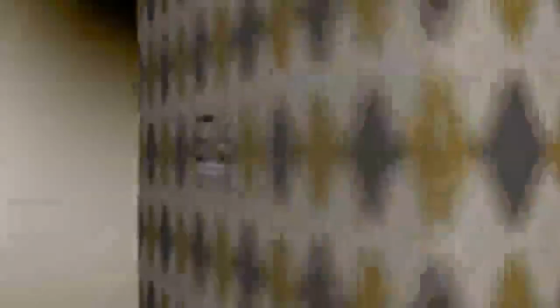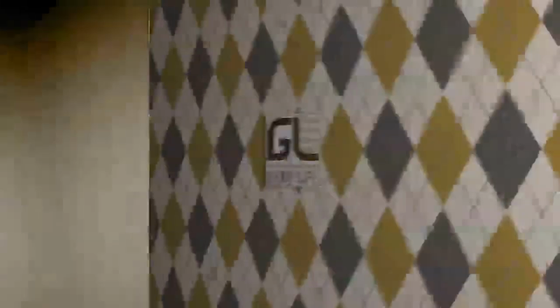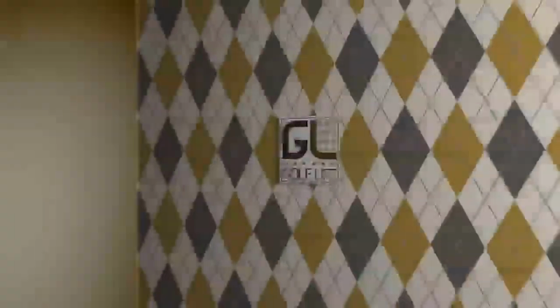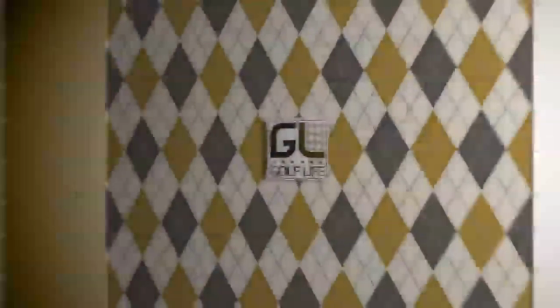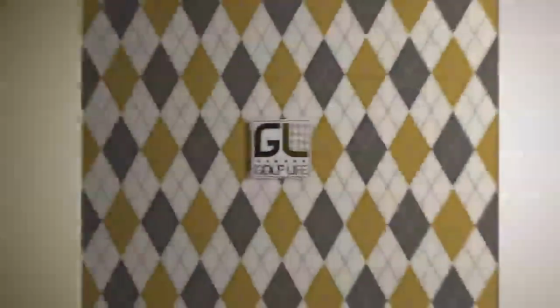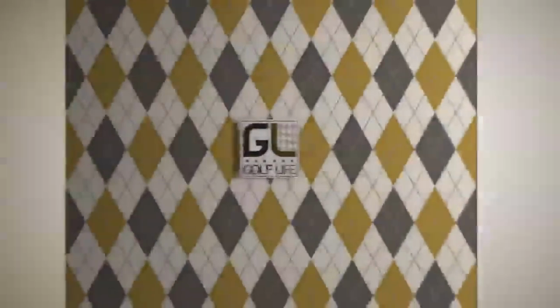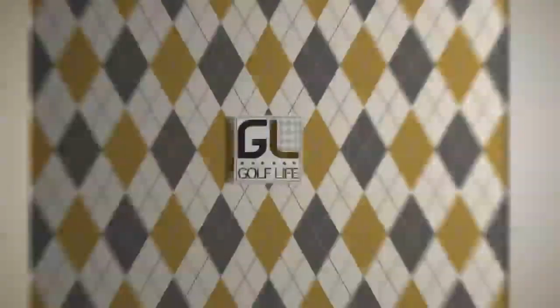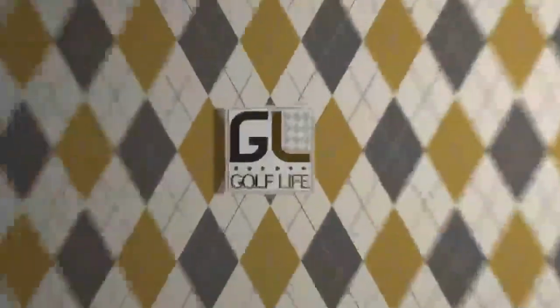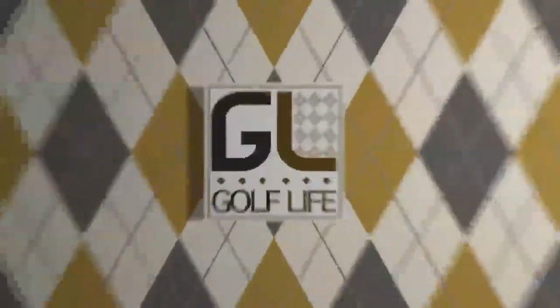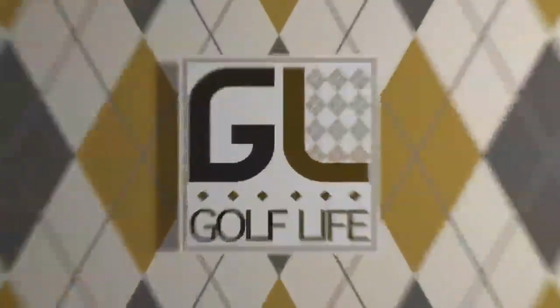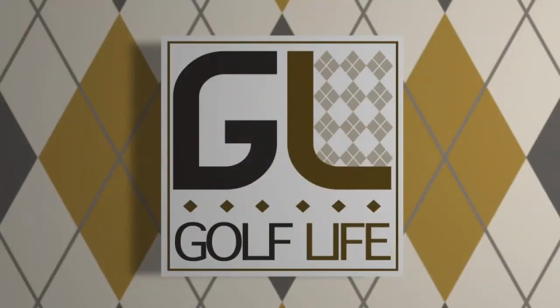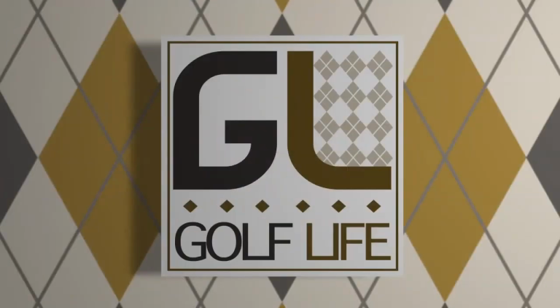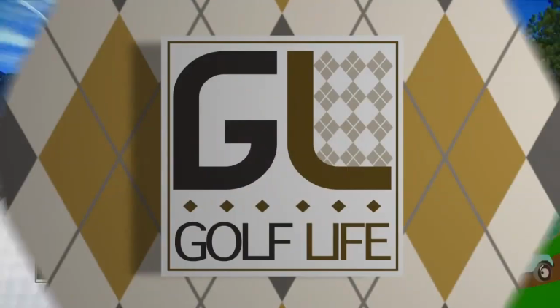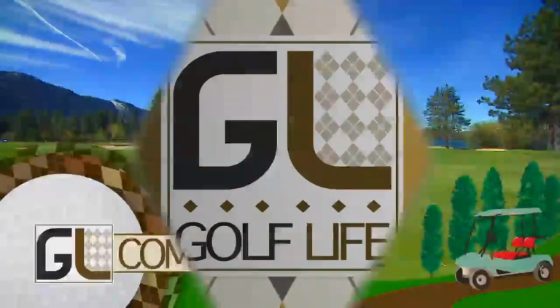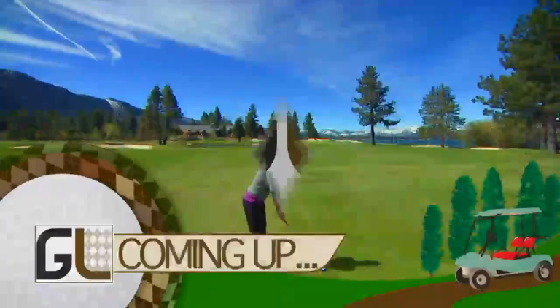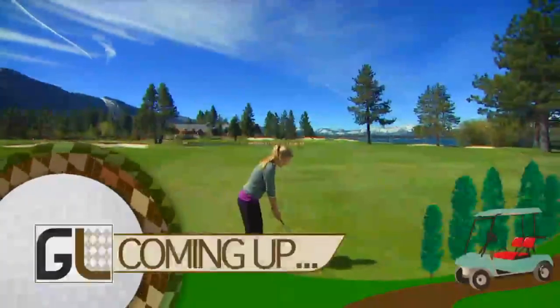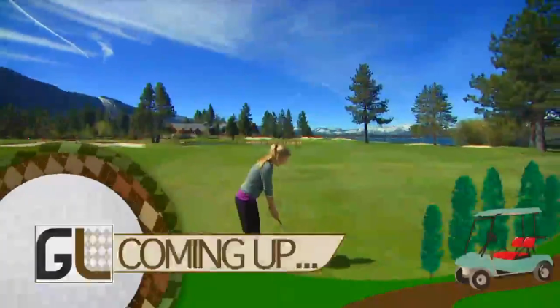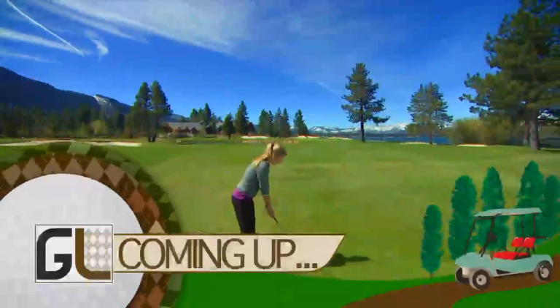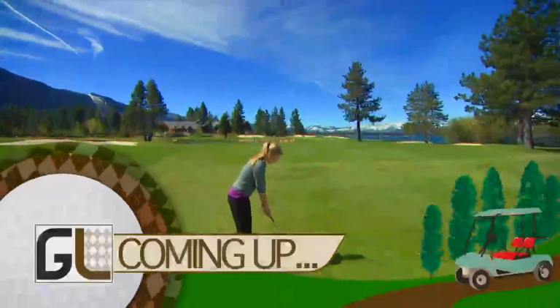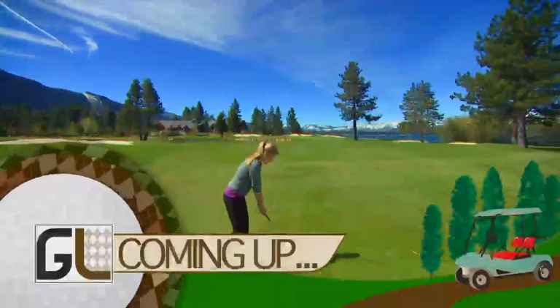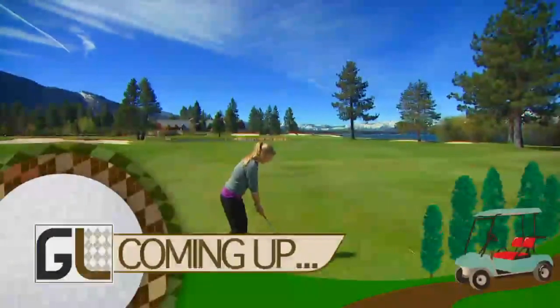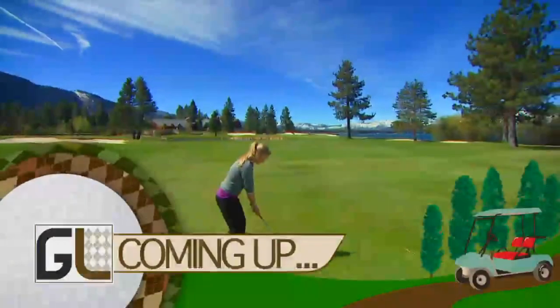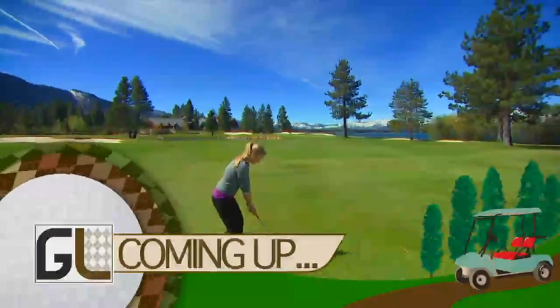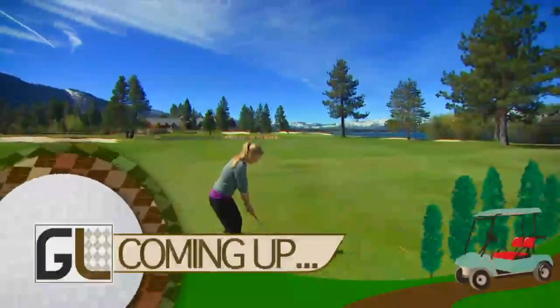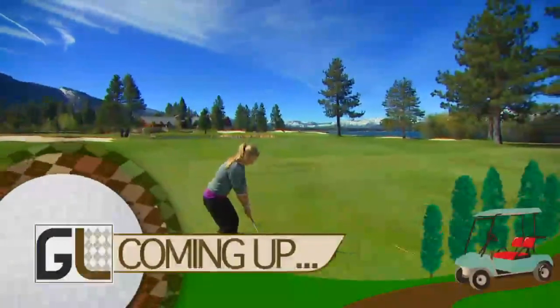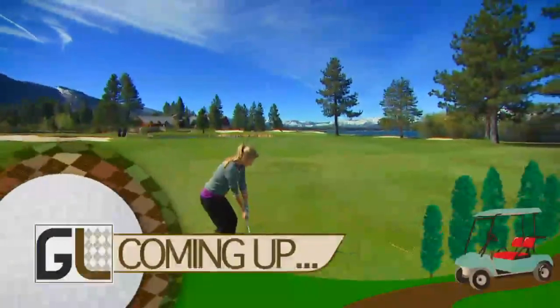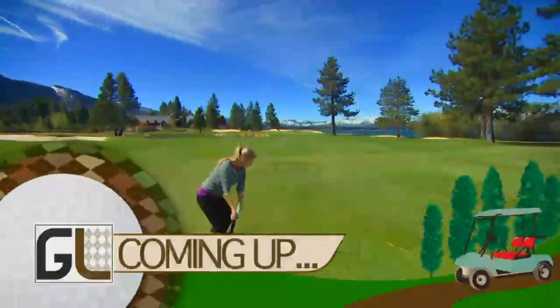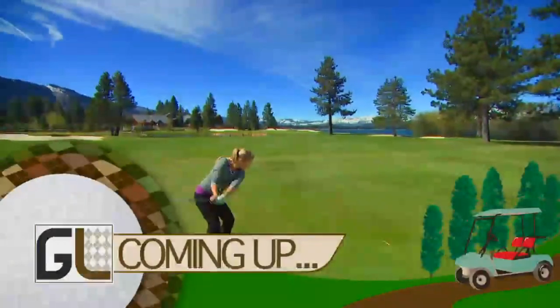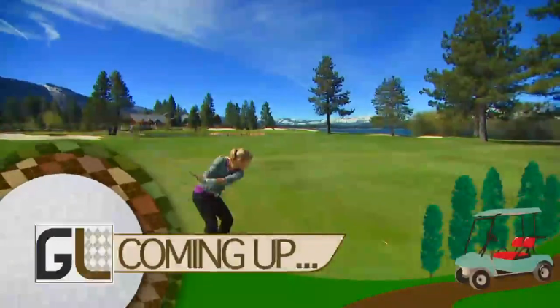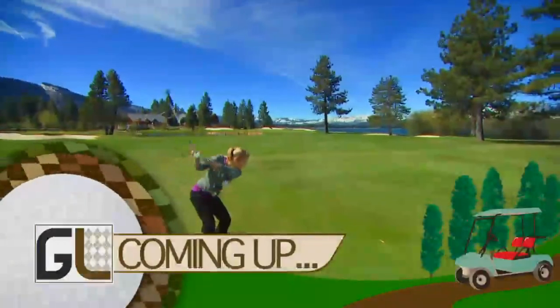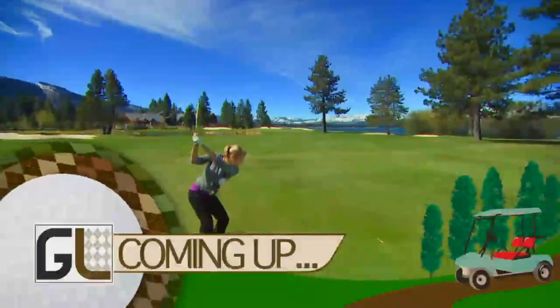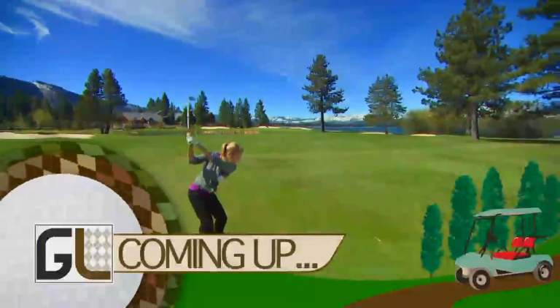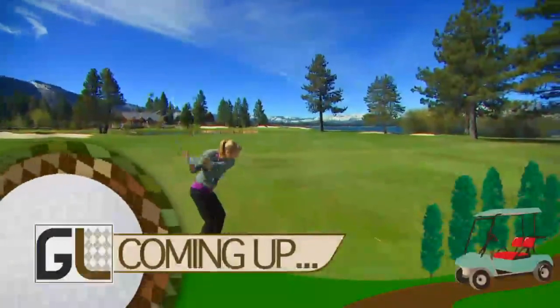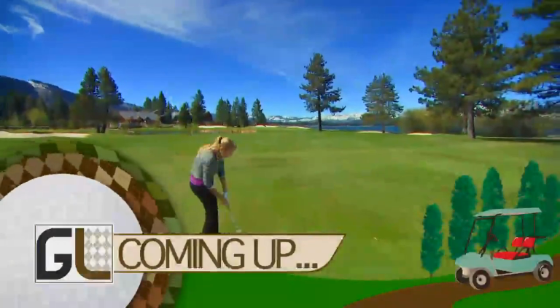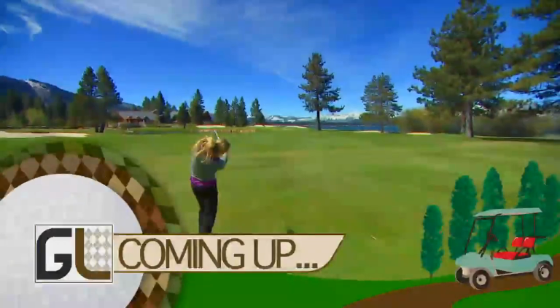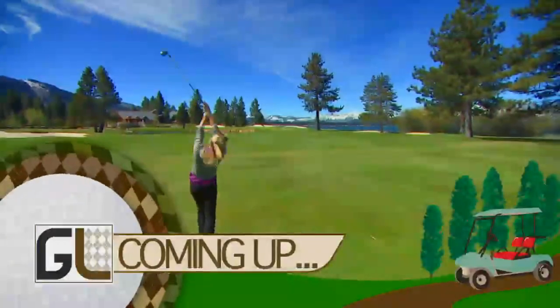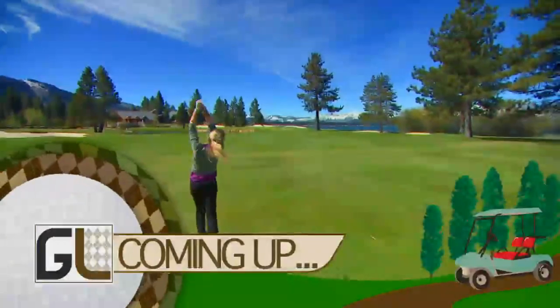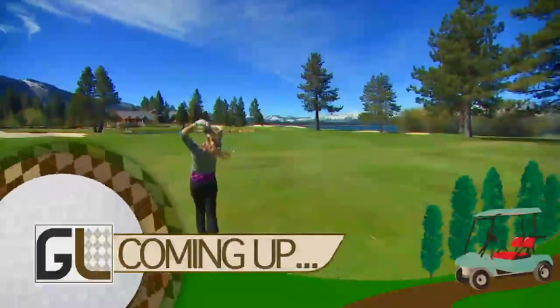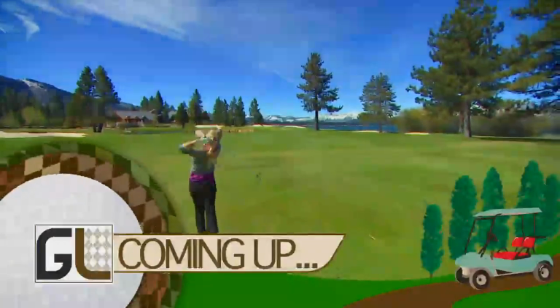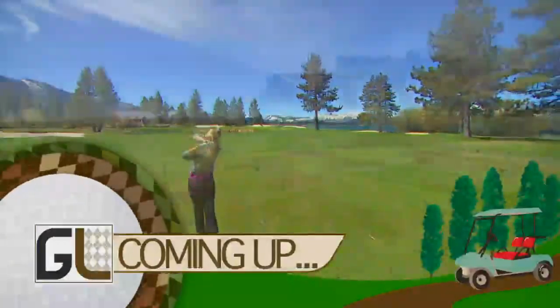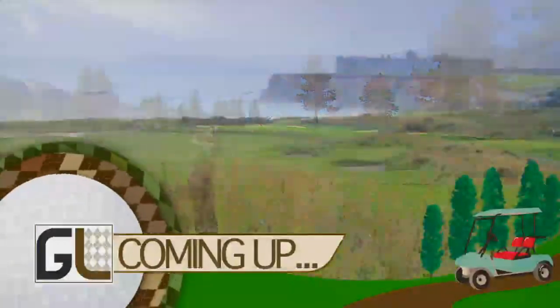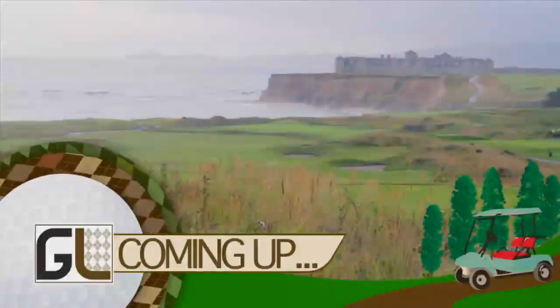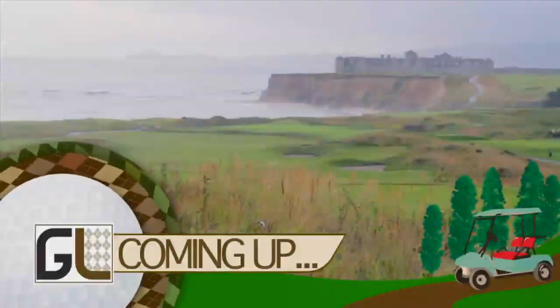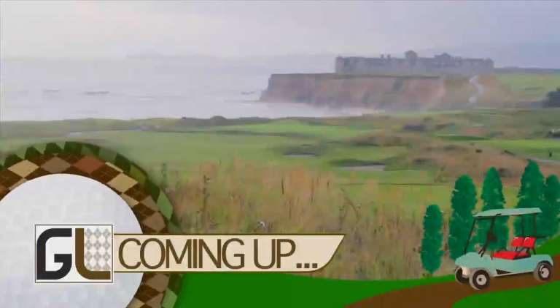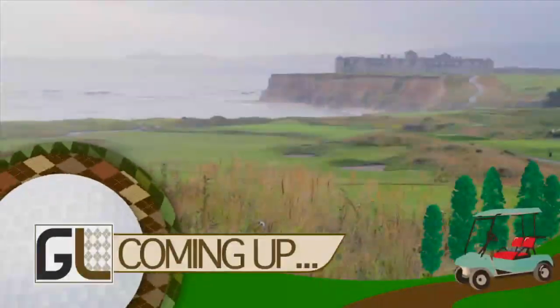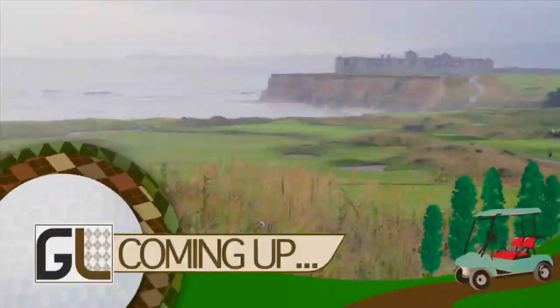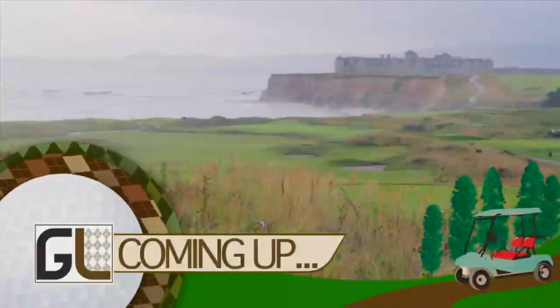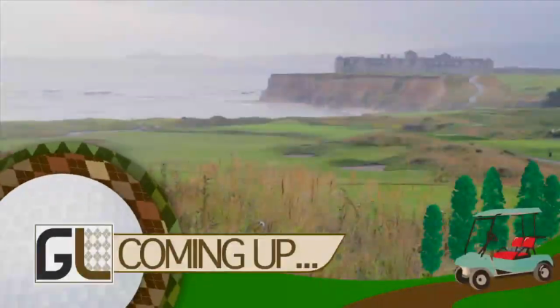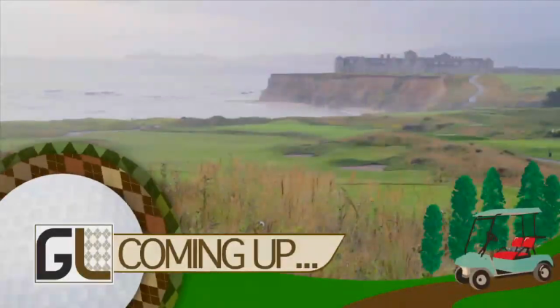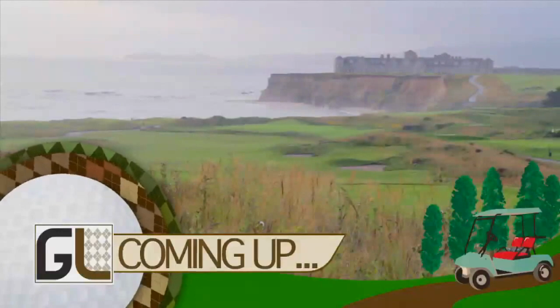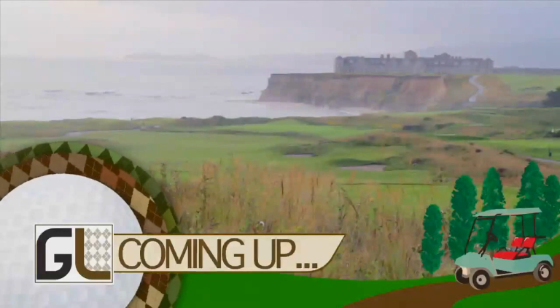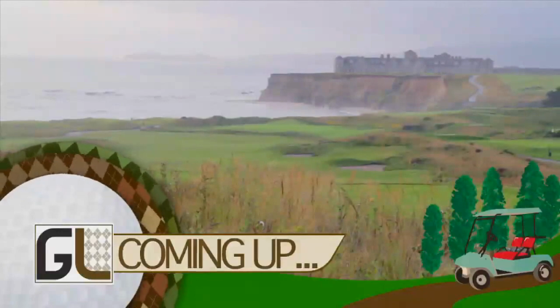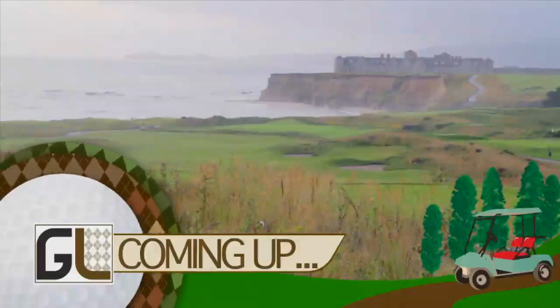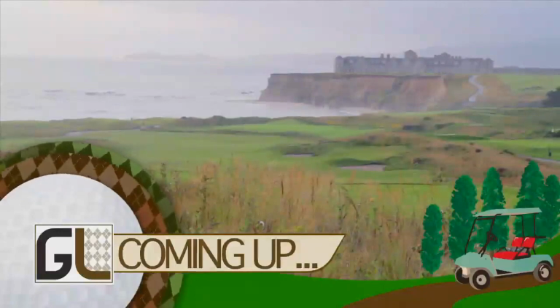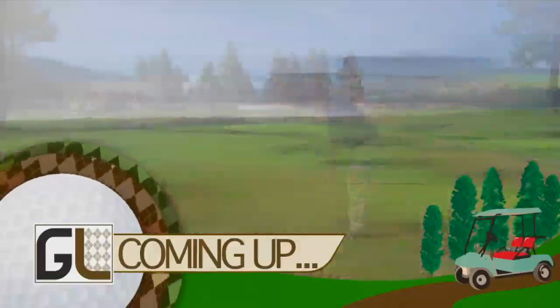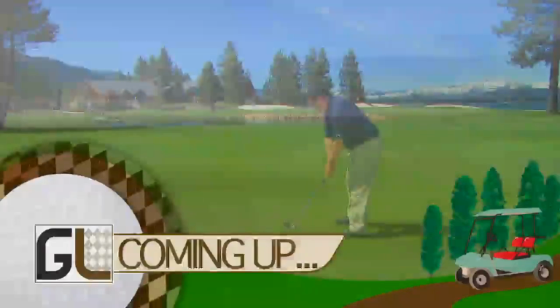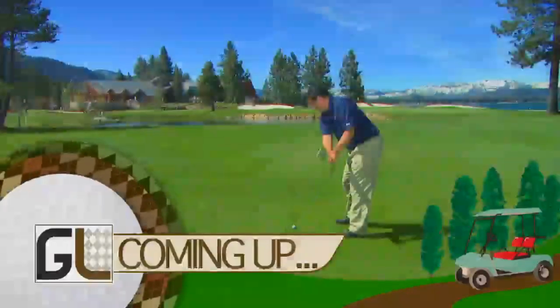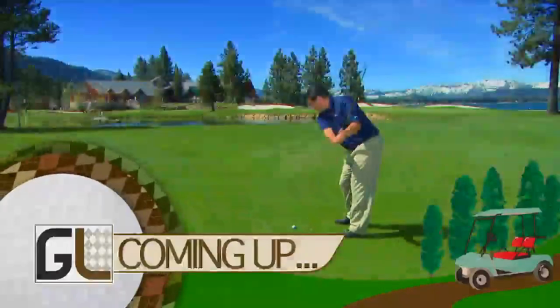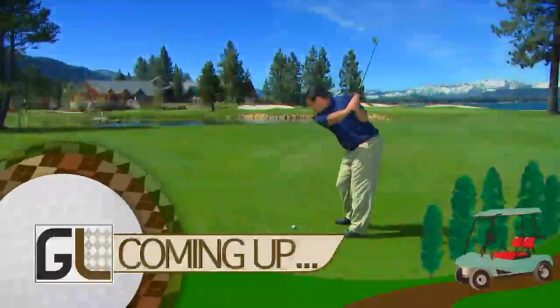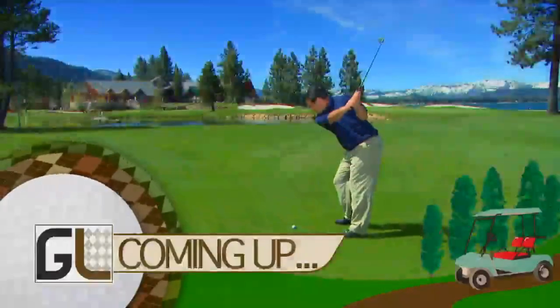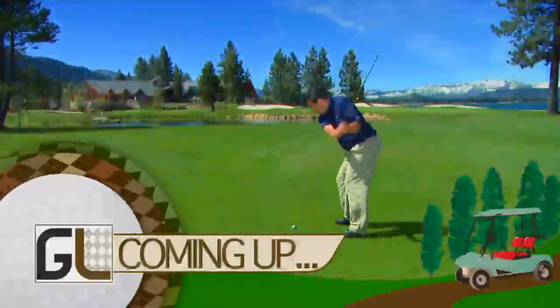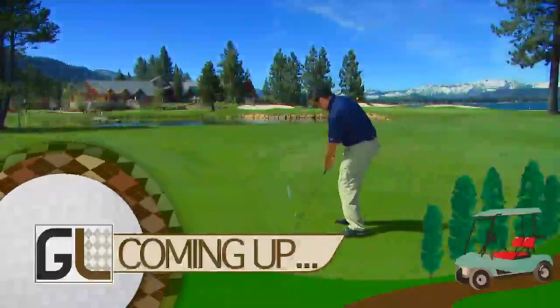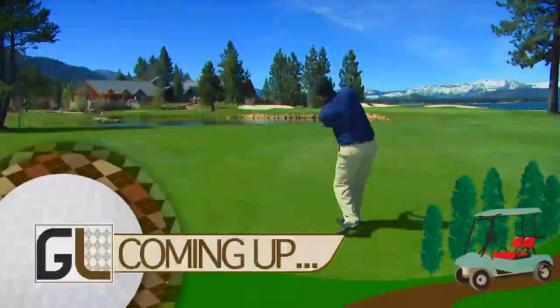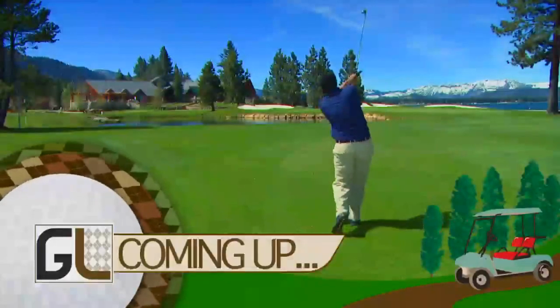When Golf Life returns, we'll take you on a tour of golf in Northern California as we visit some of the most beautiful courses anywhere.